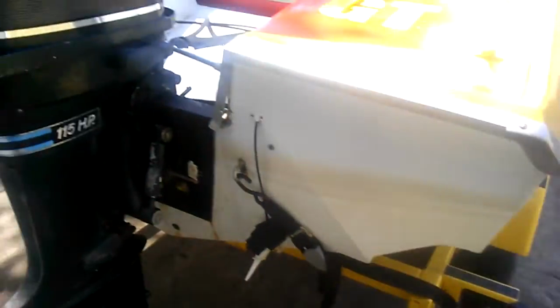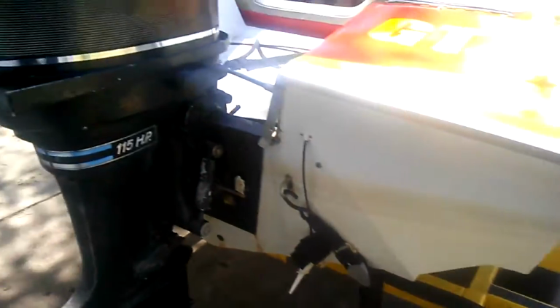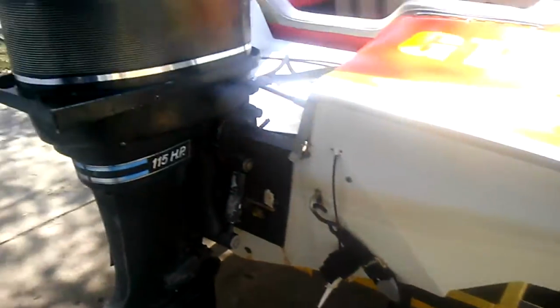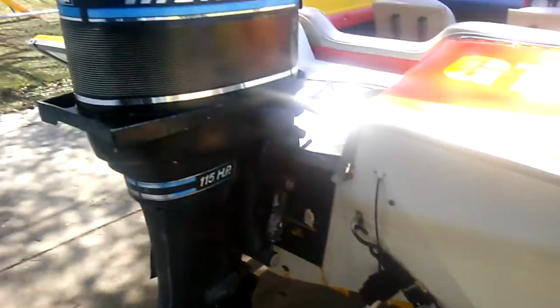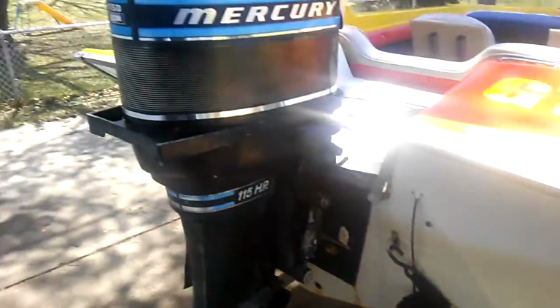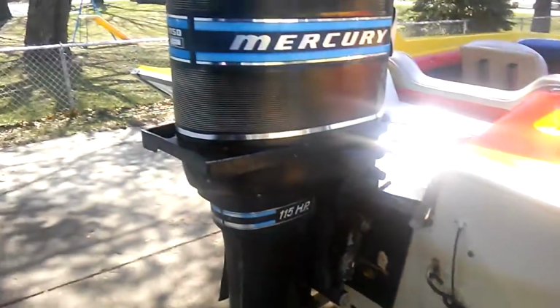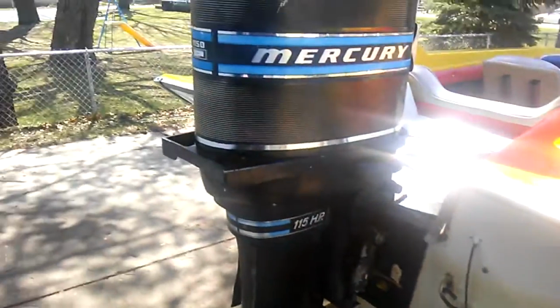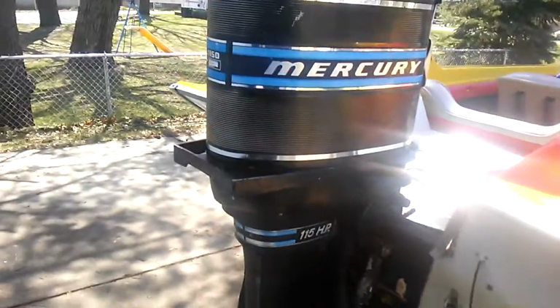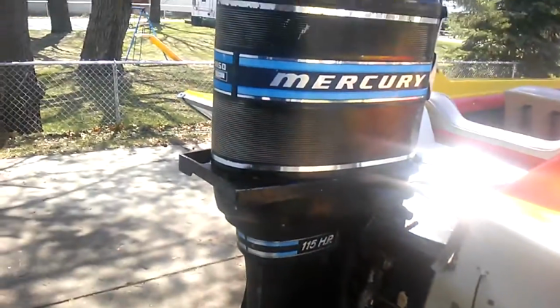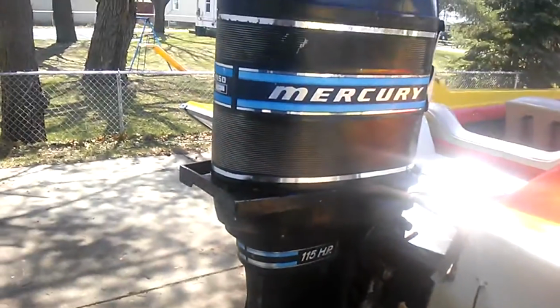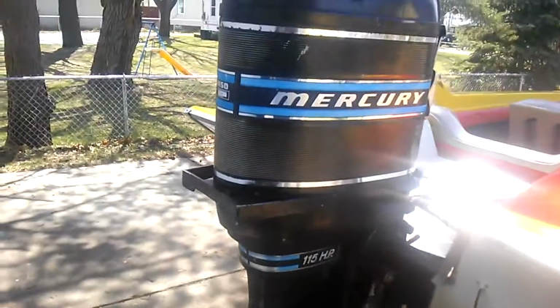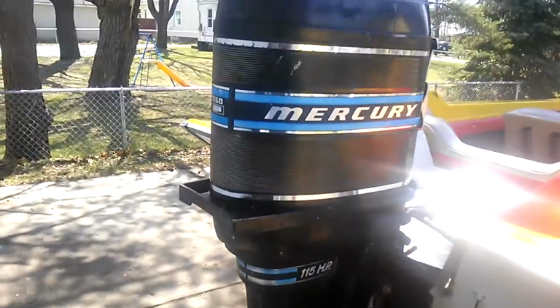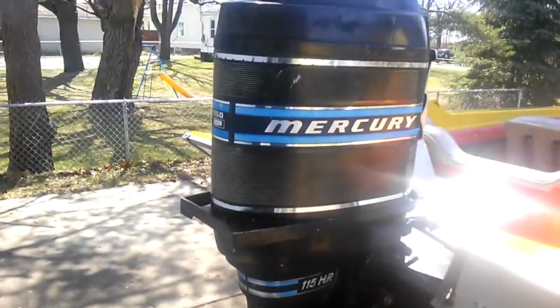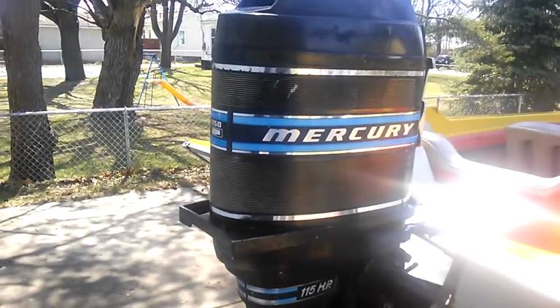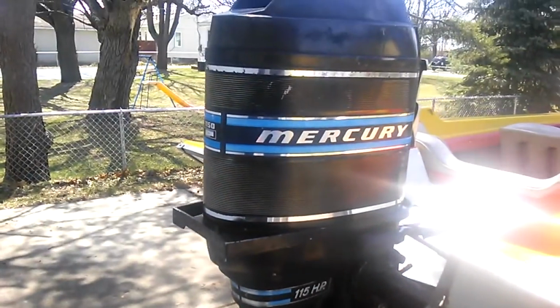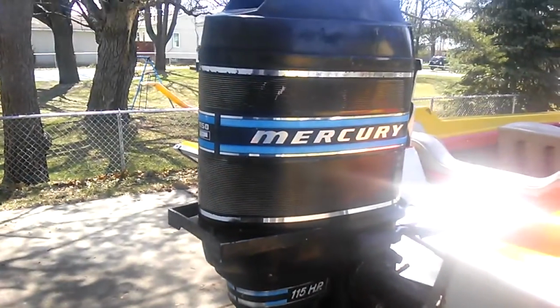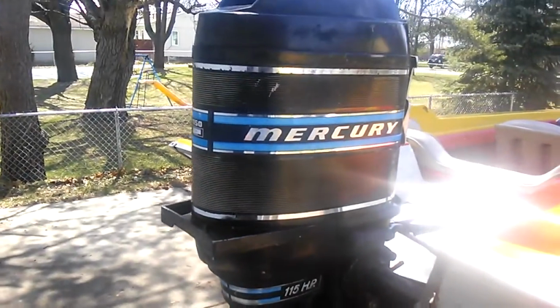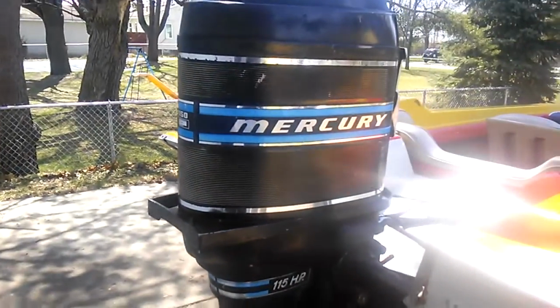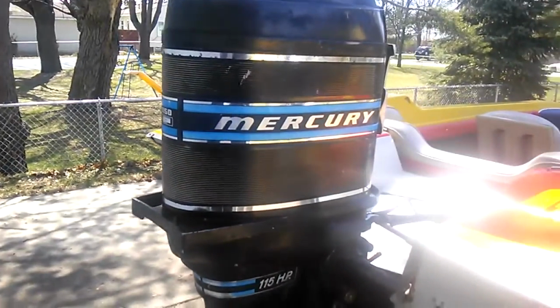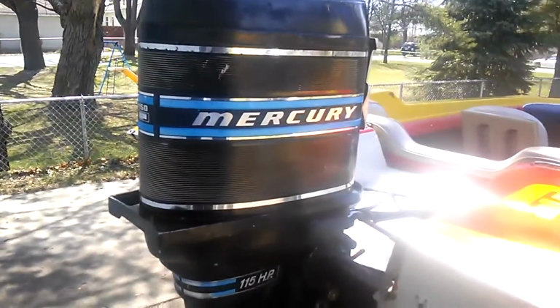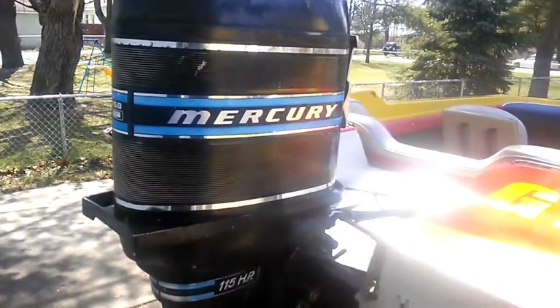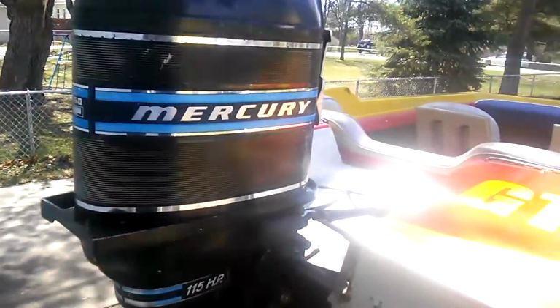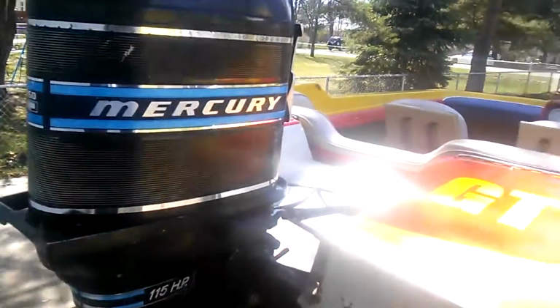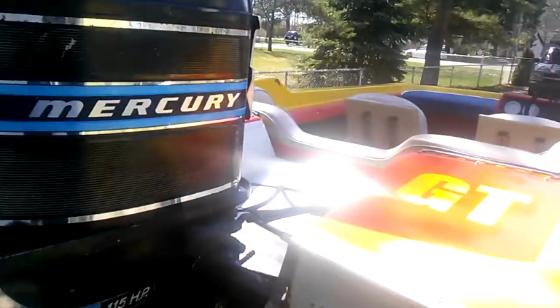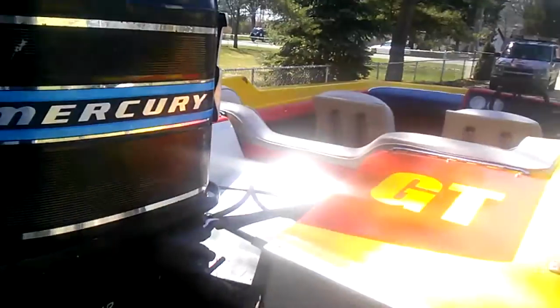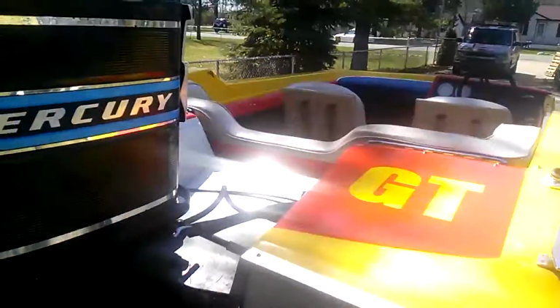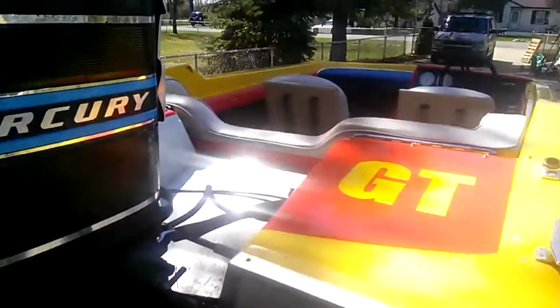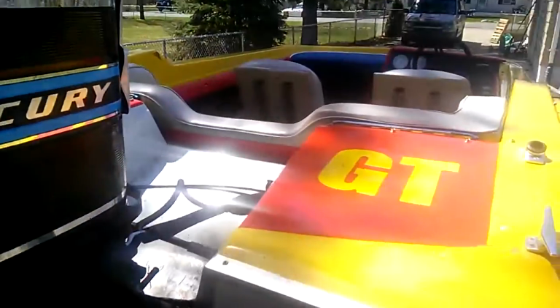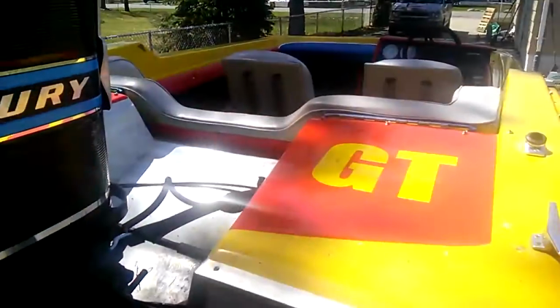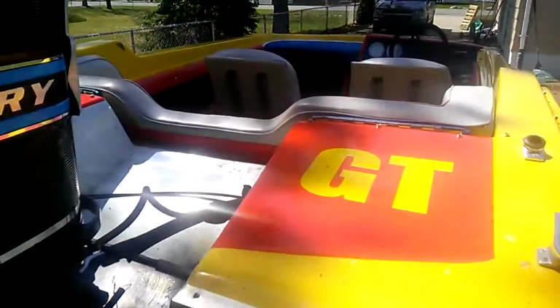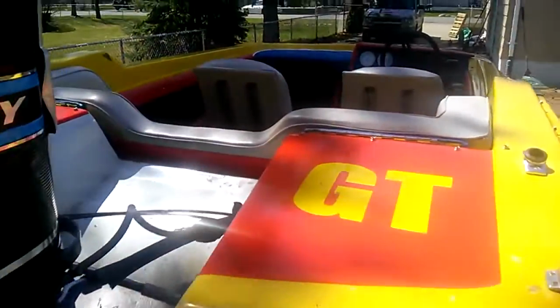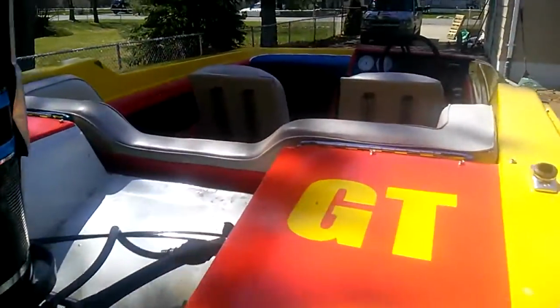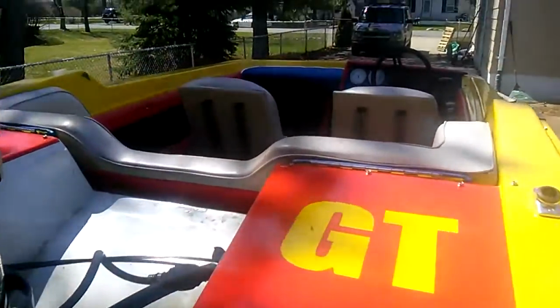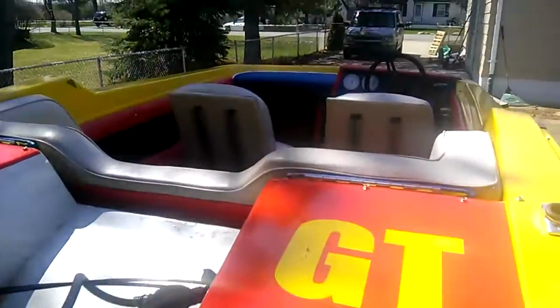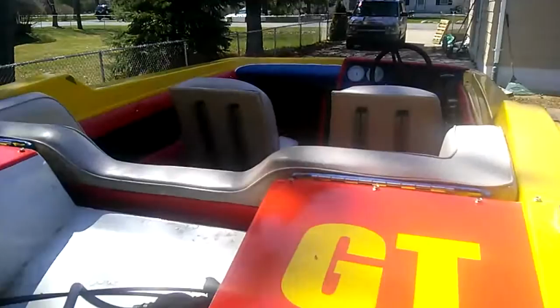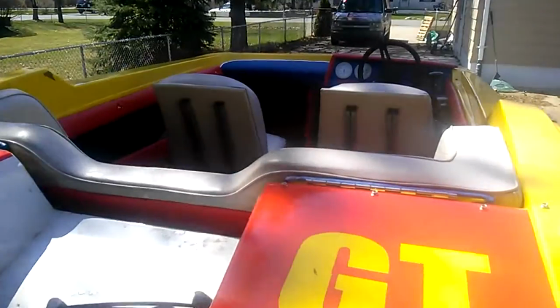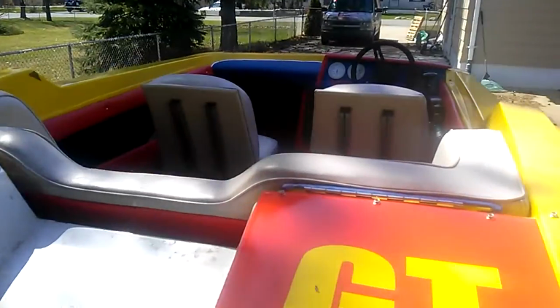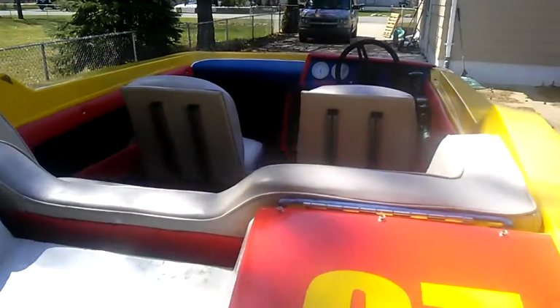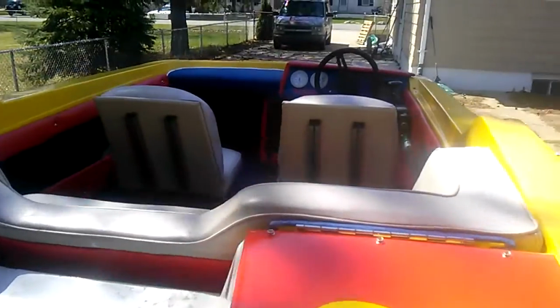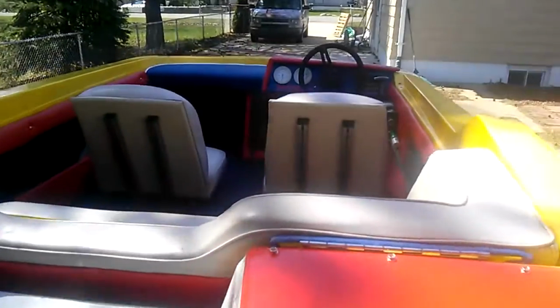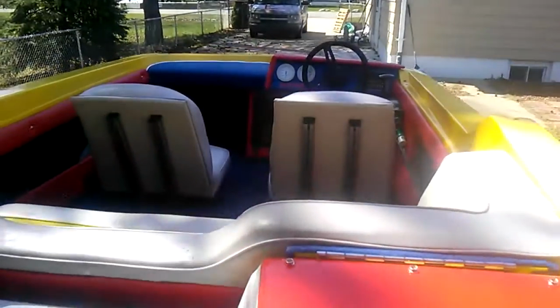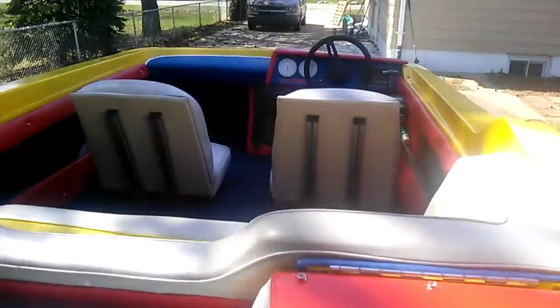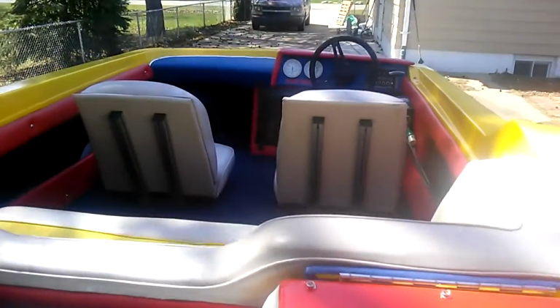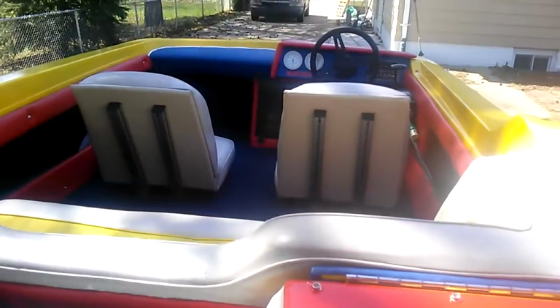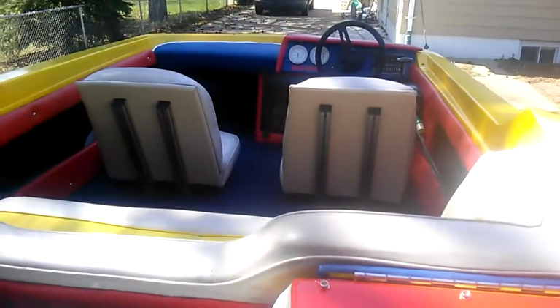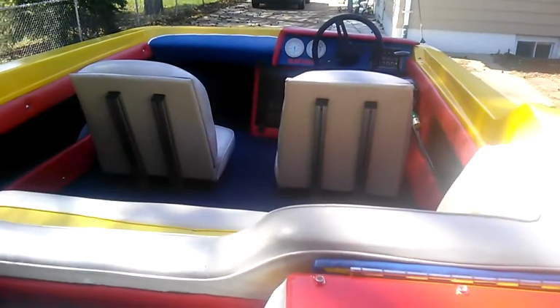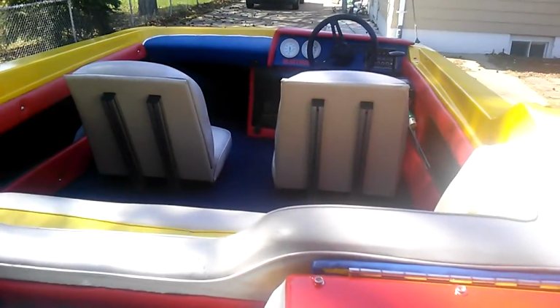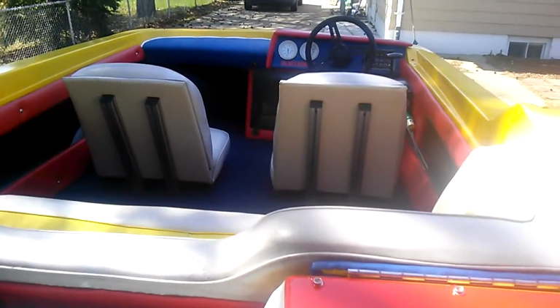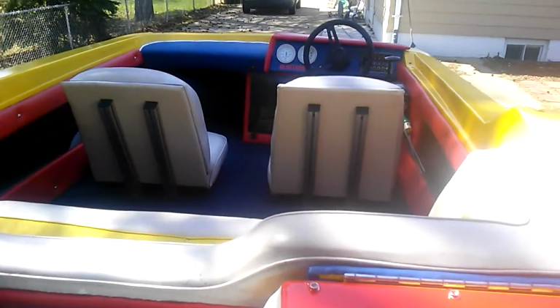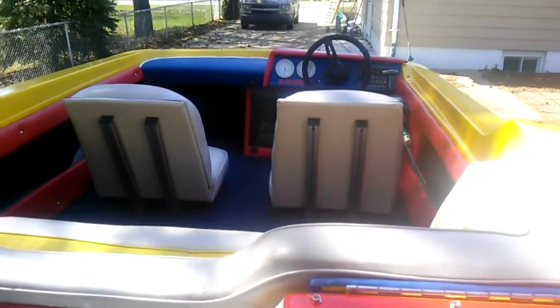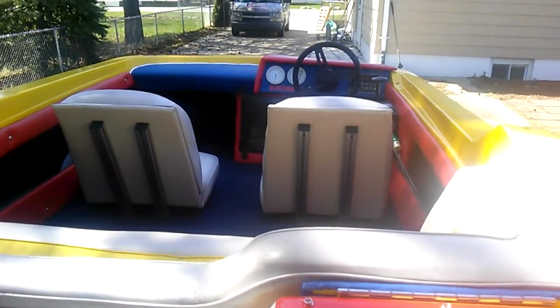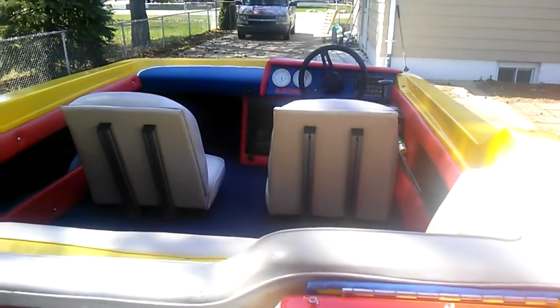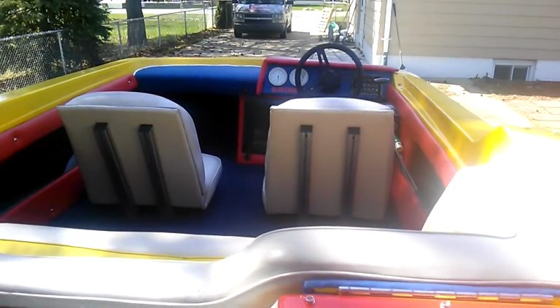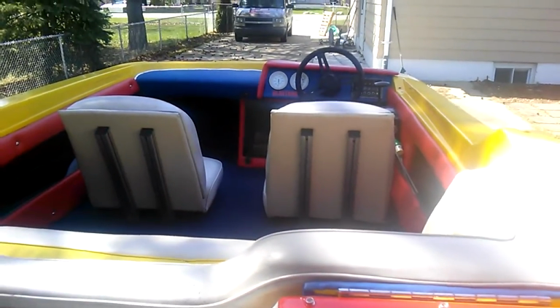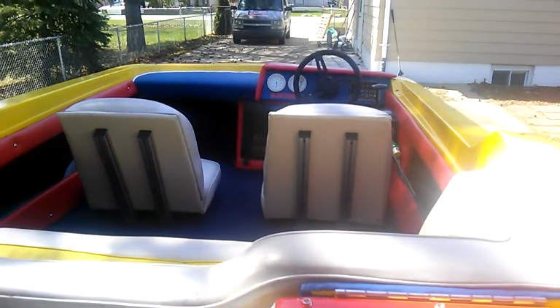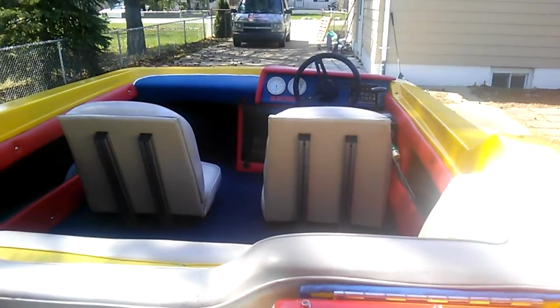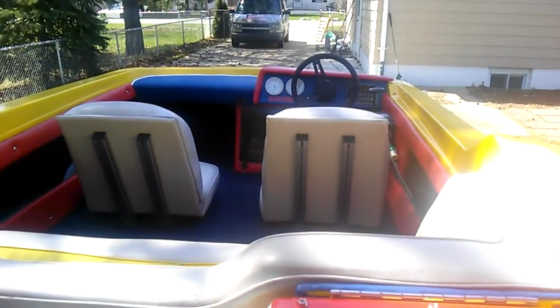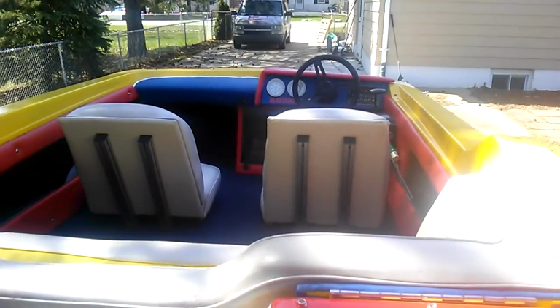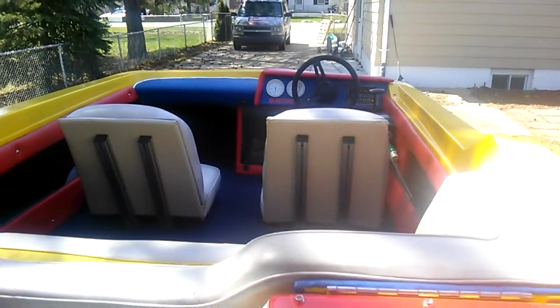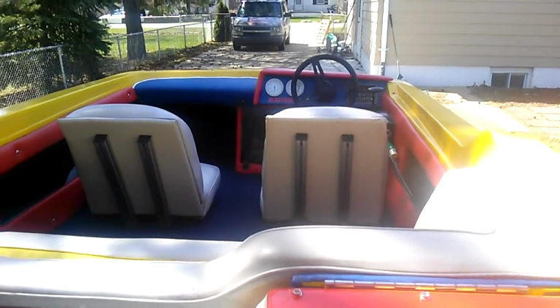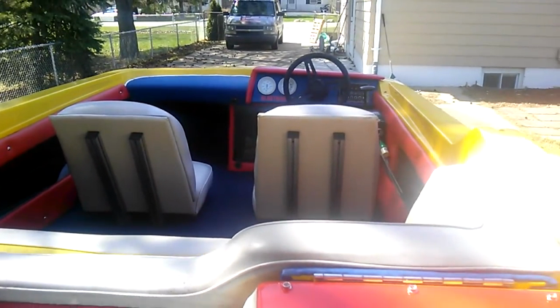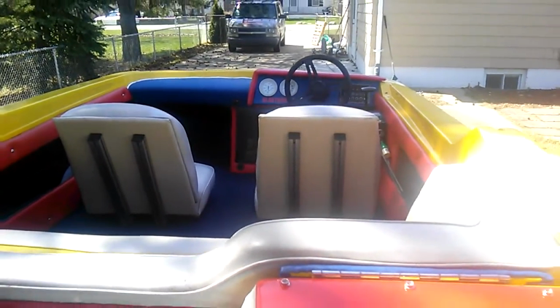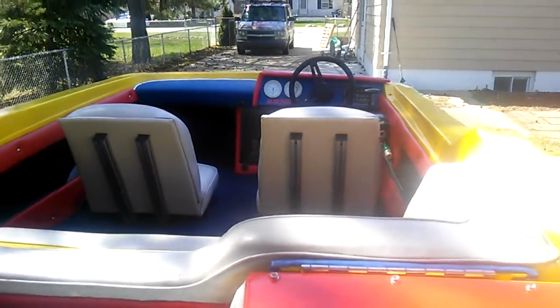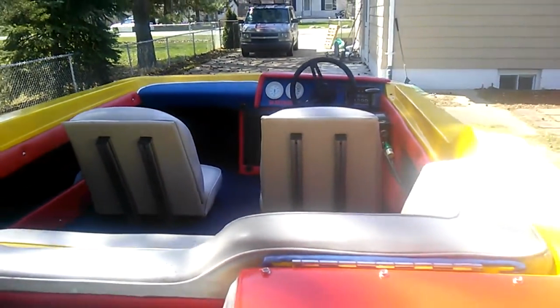I'll give you an idea of the engine, and here is the interior again, so it gives an idea of what it looks like.